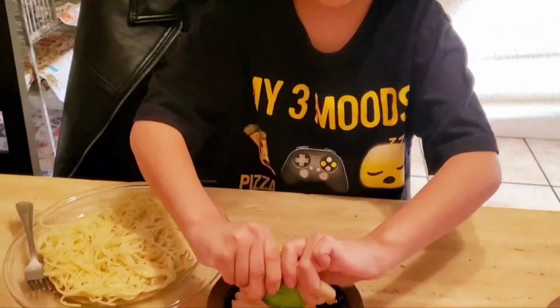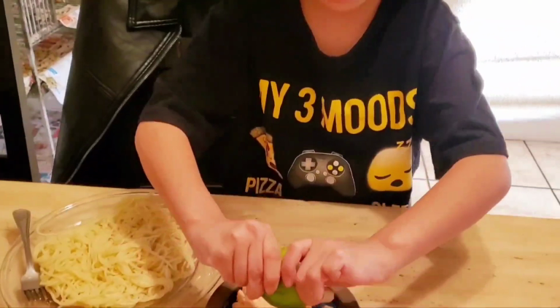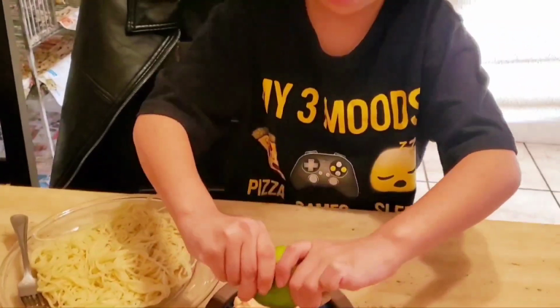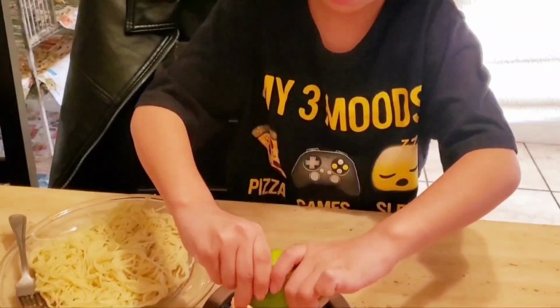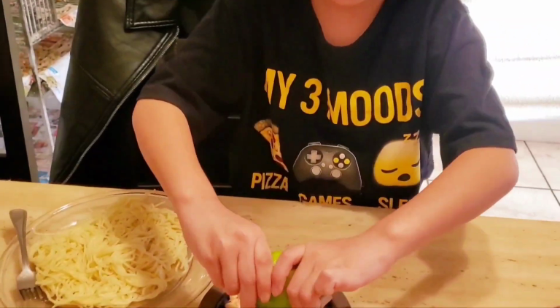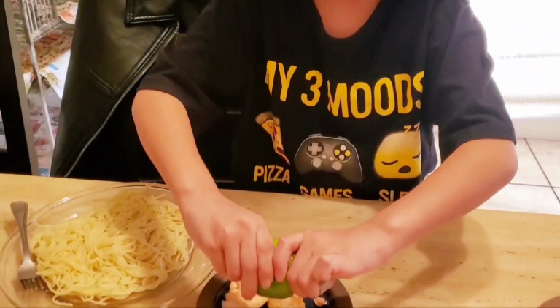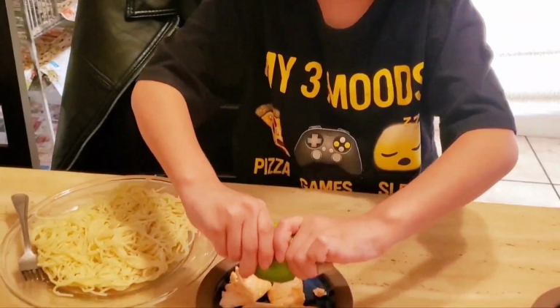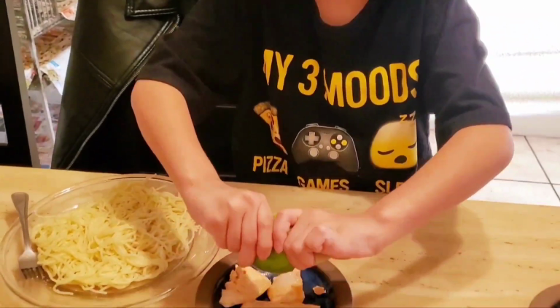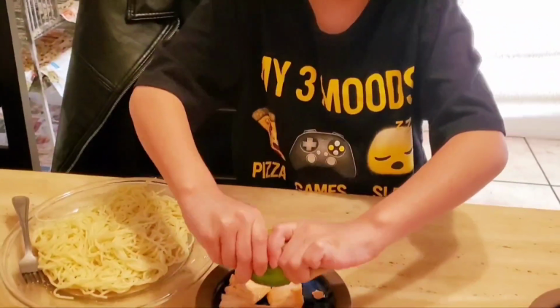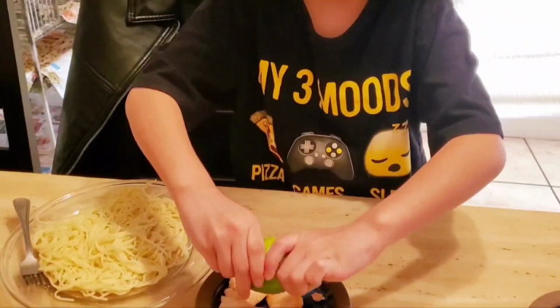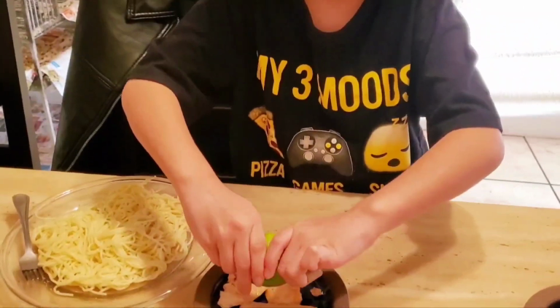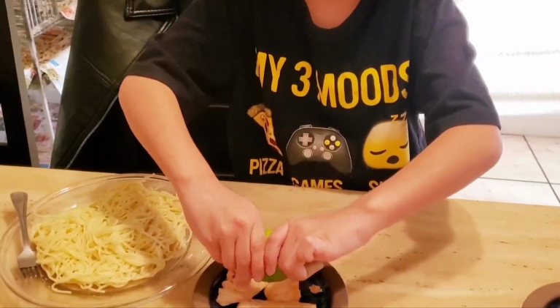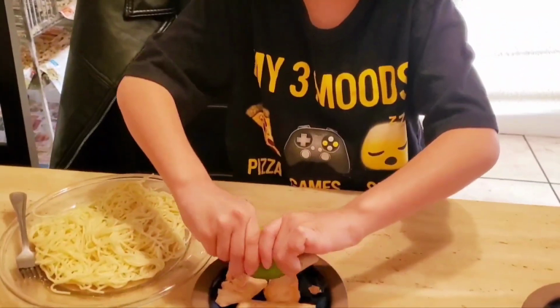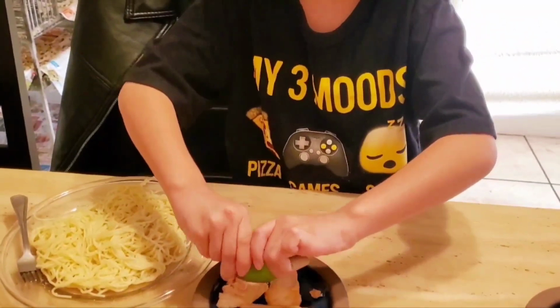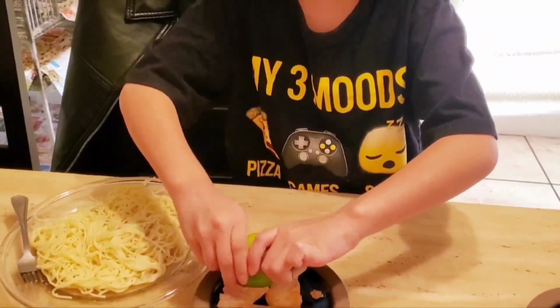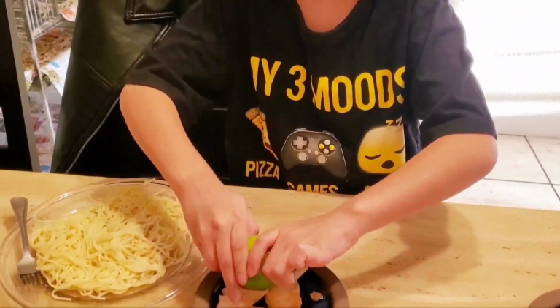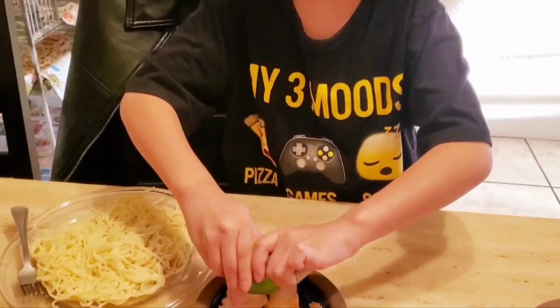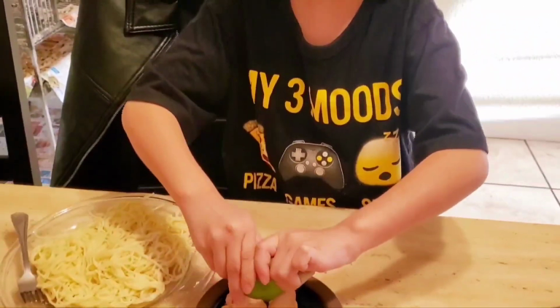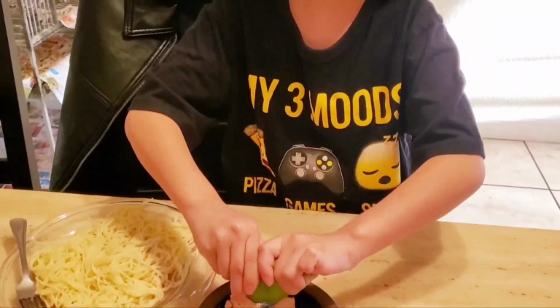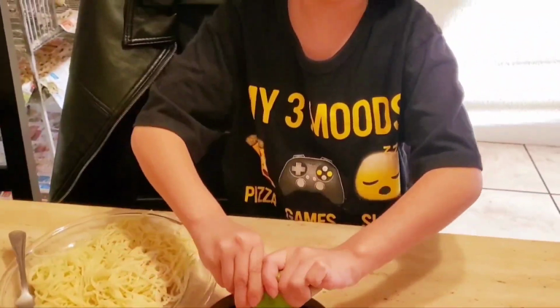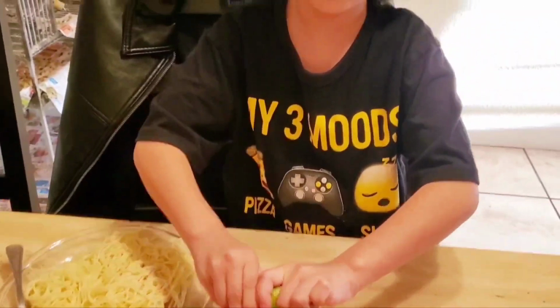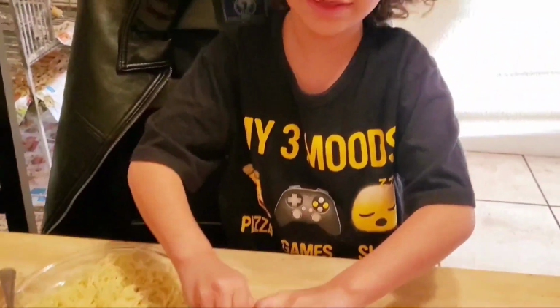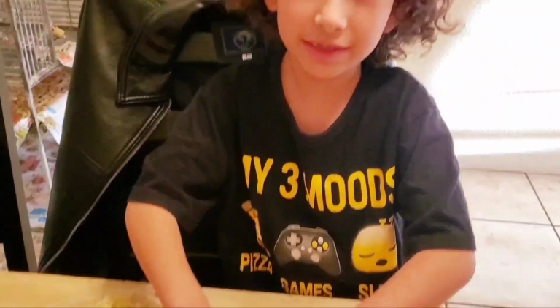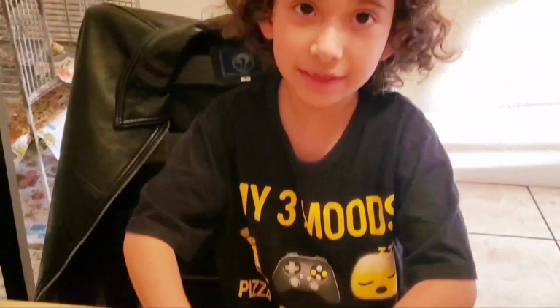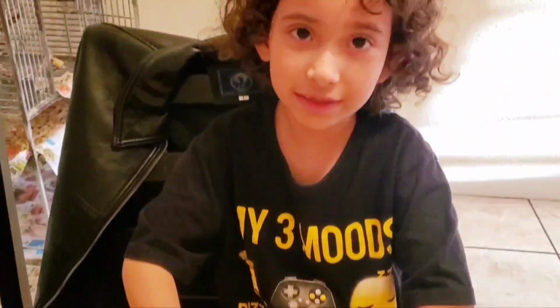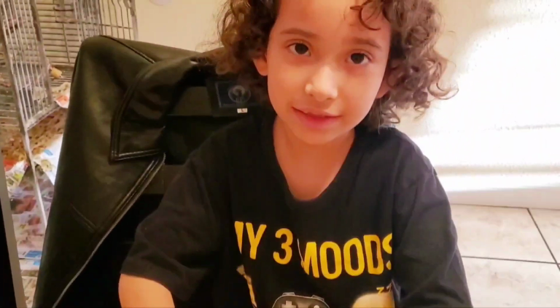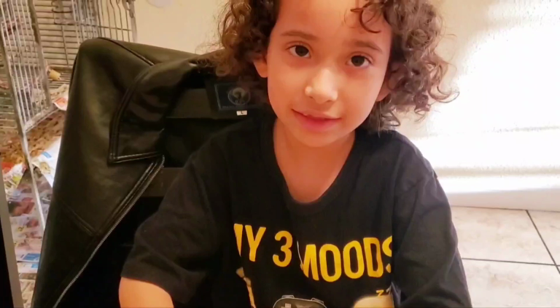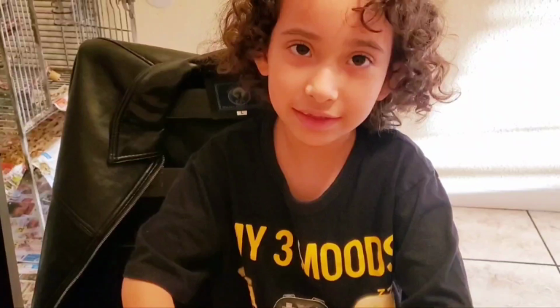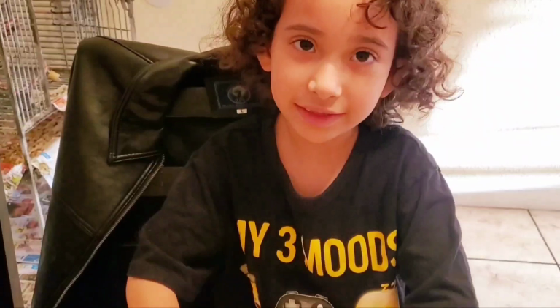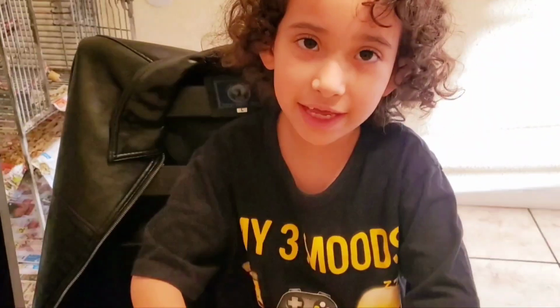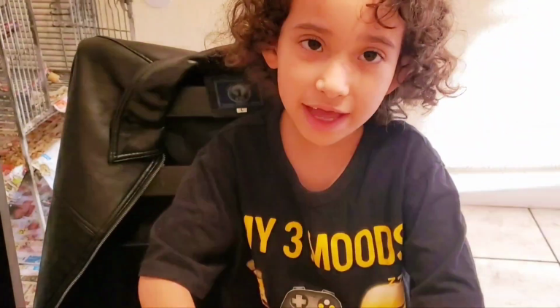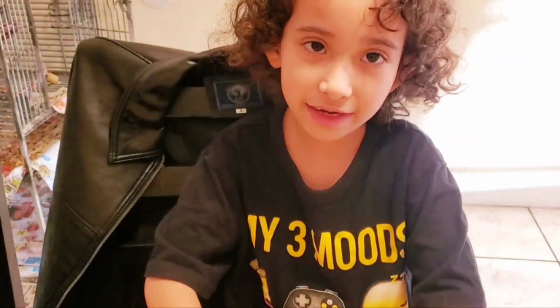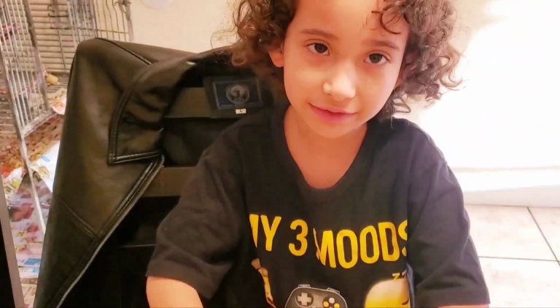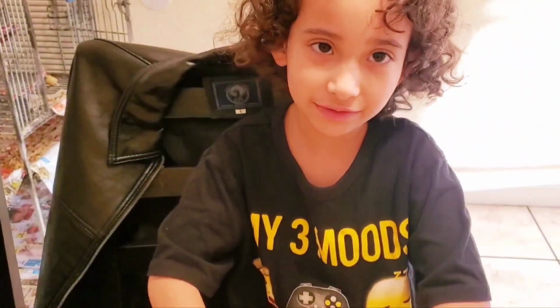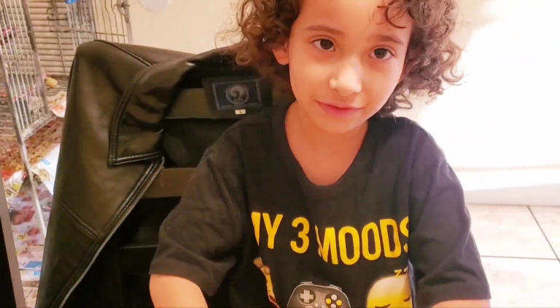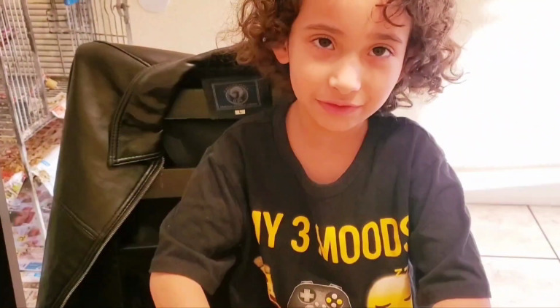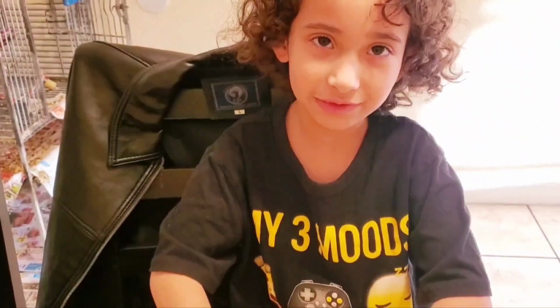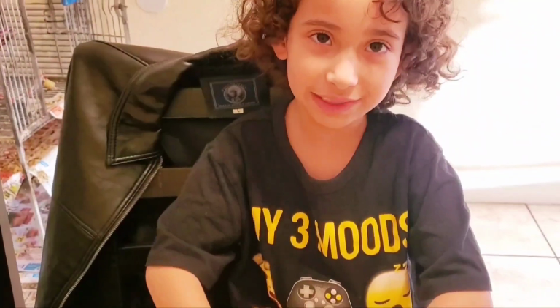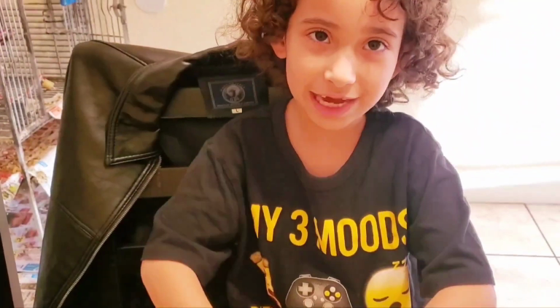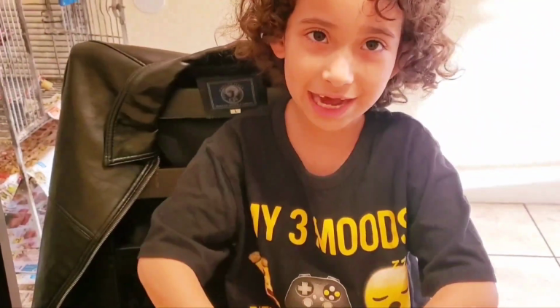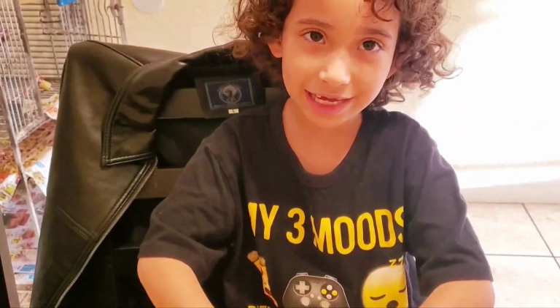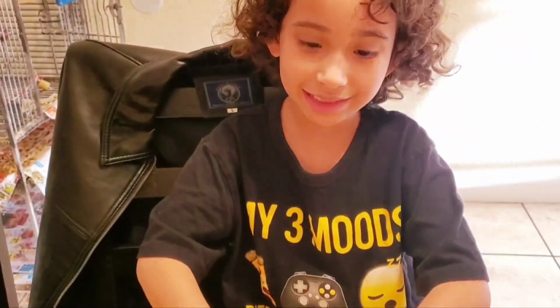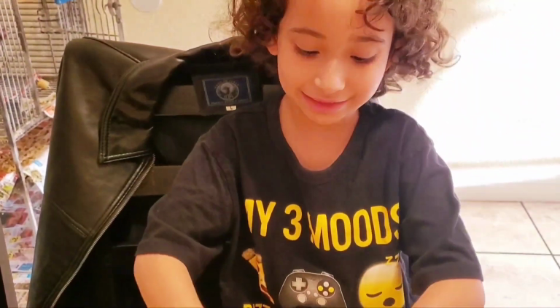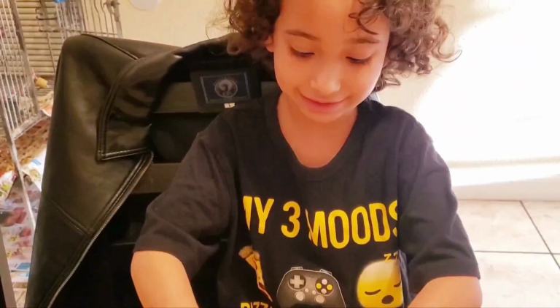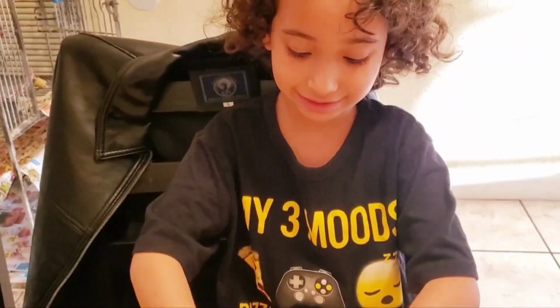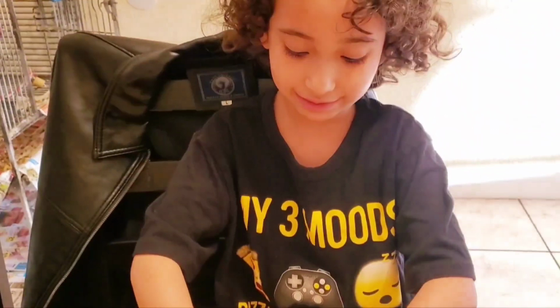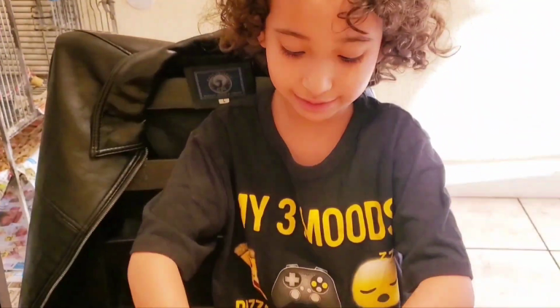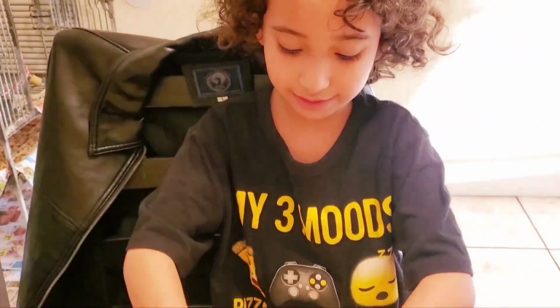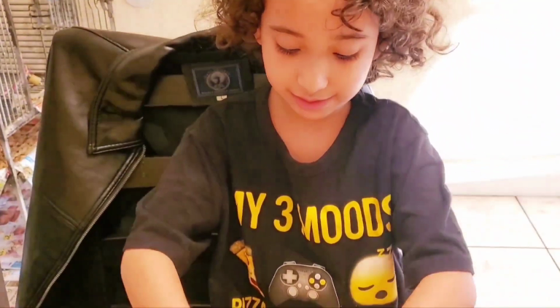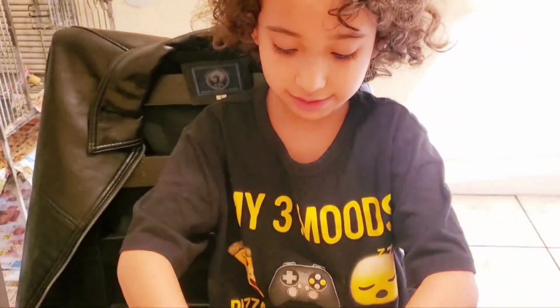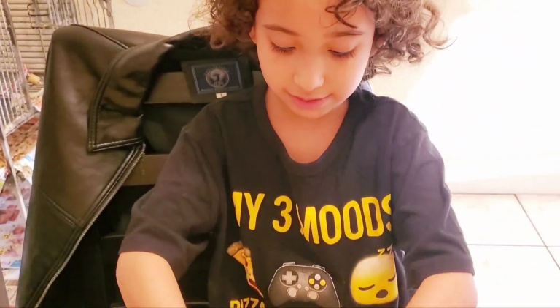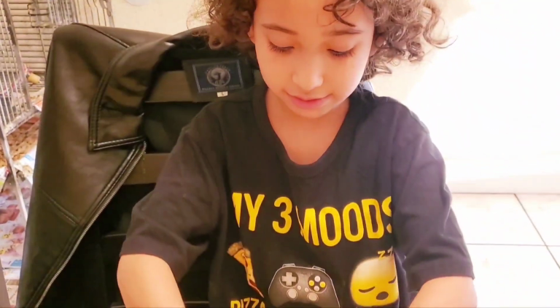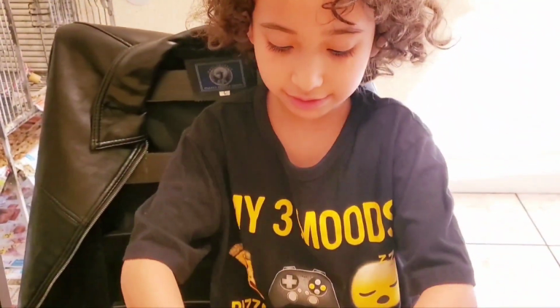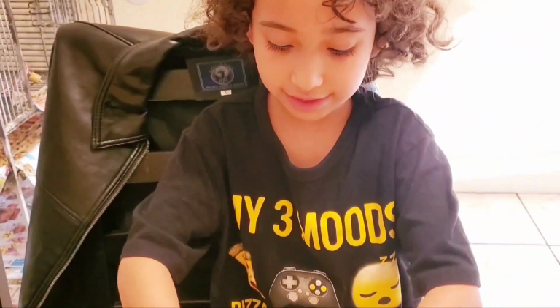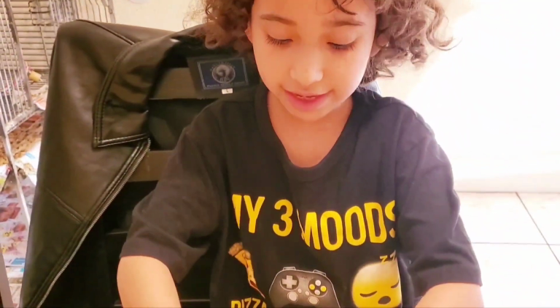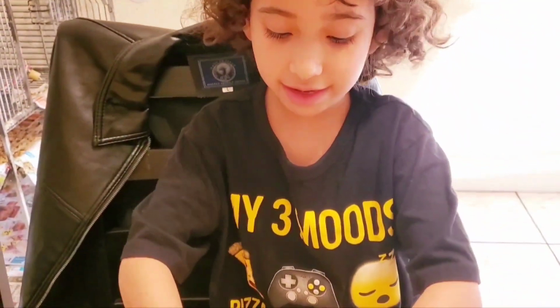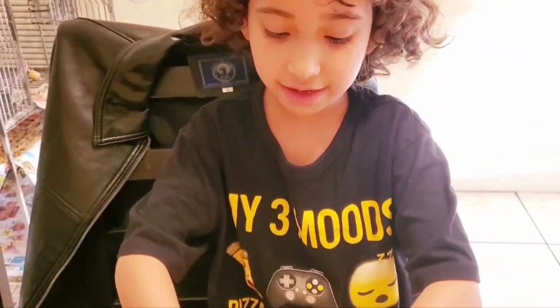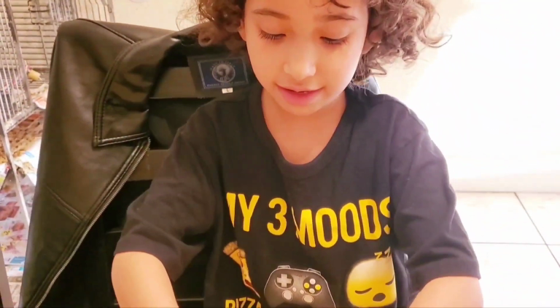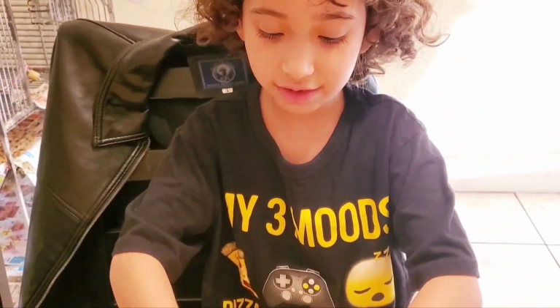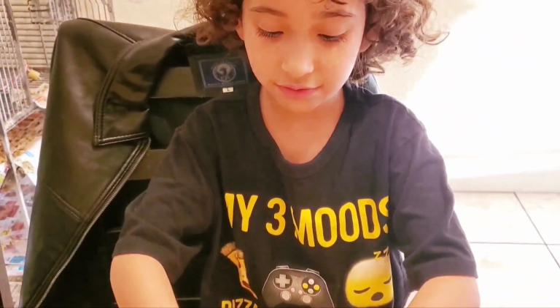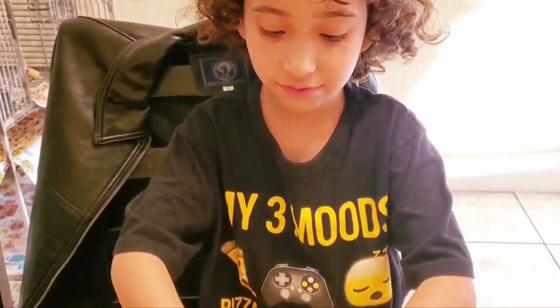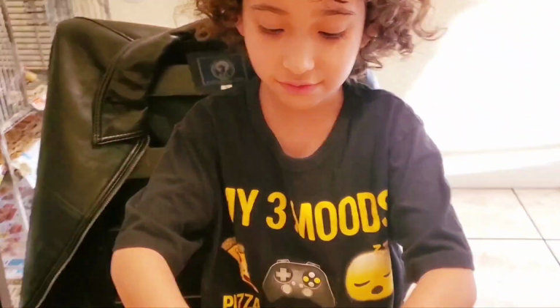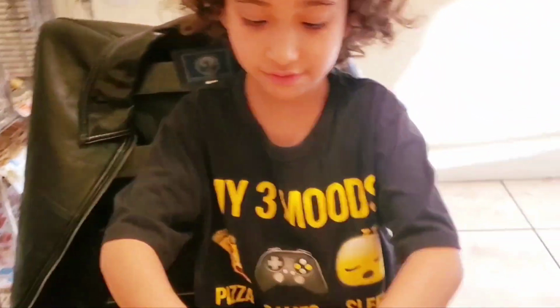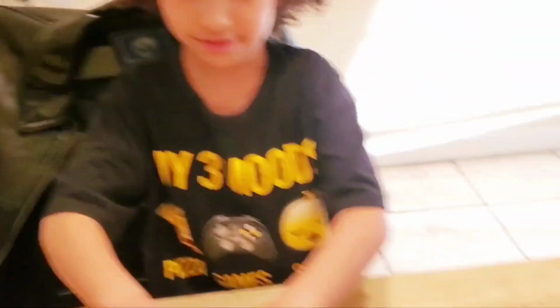Can you say que rico? Que rico, Daddy. Que rico. Que rico.